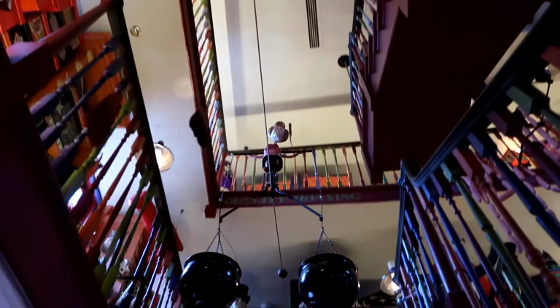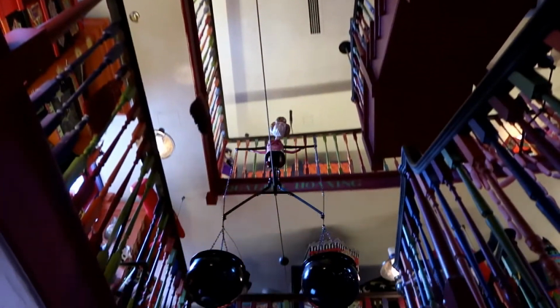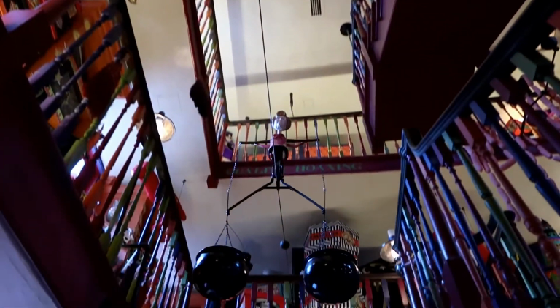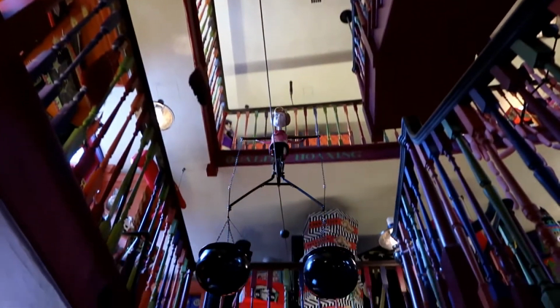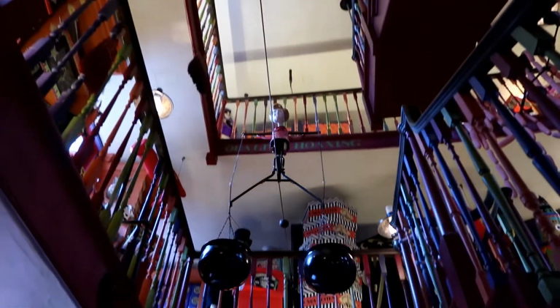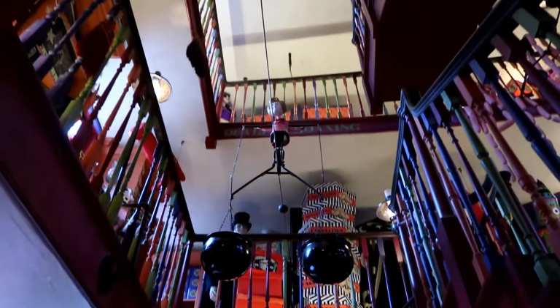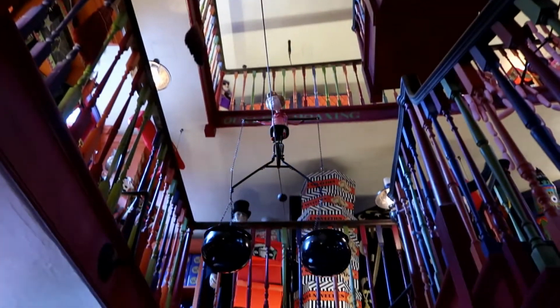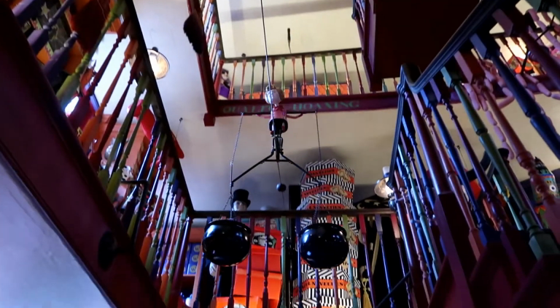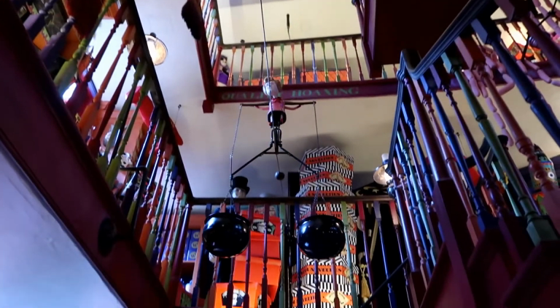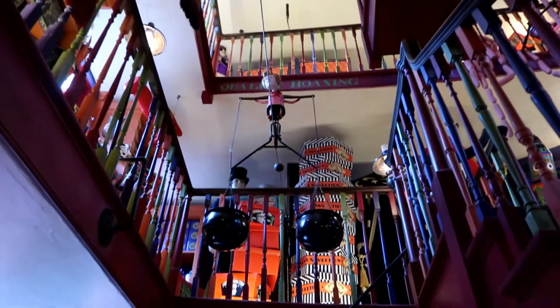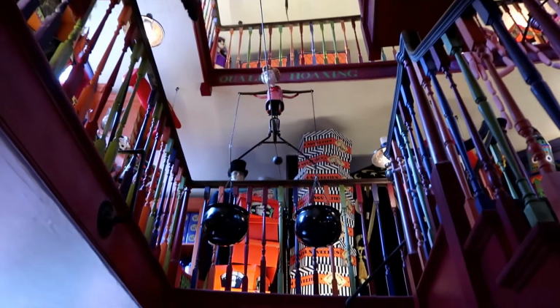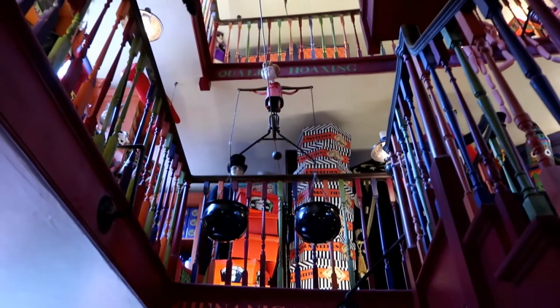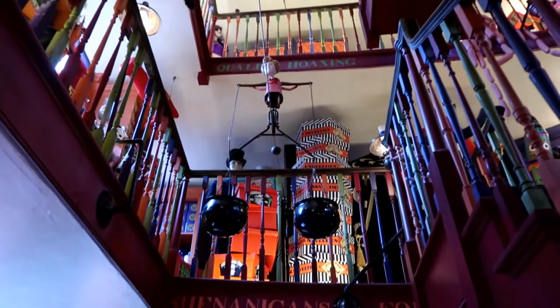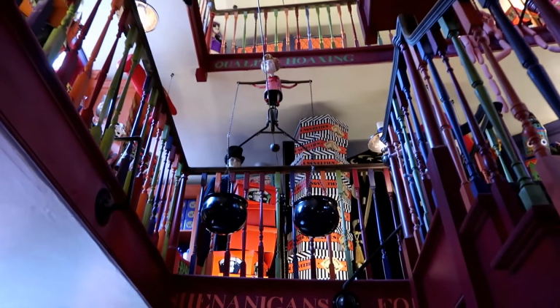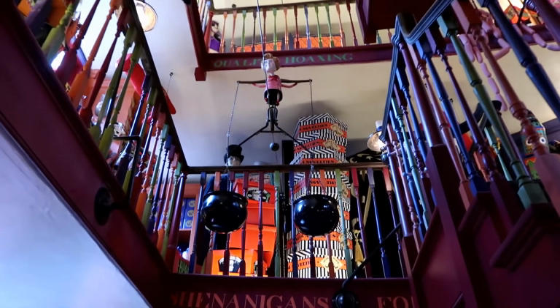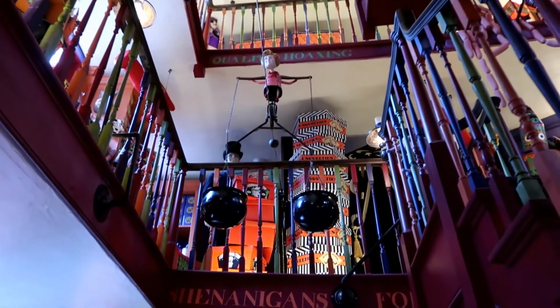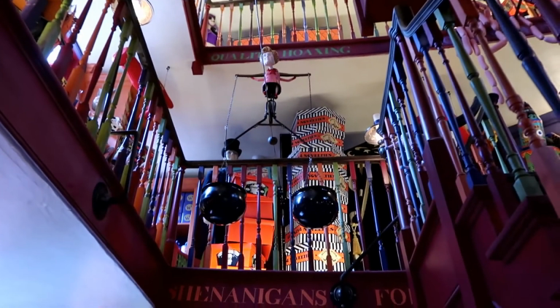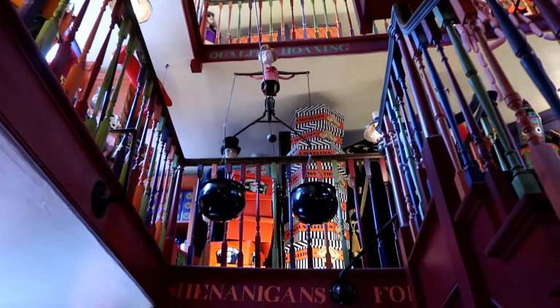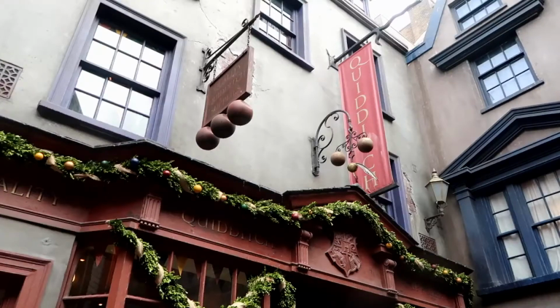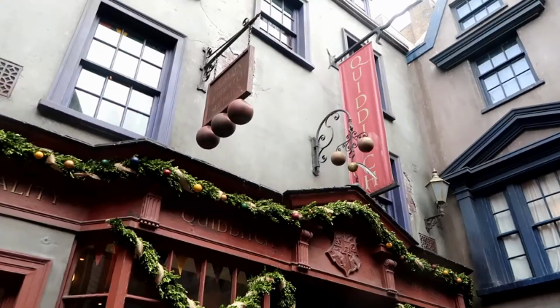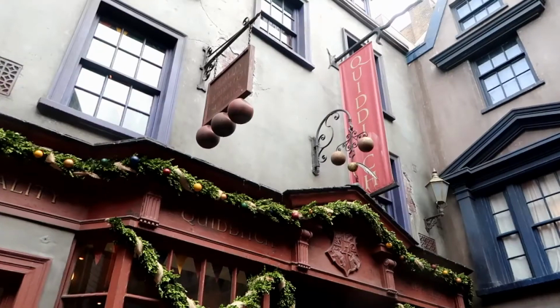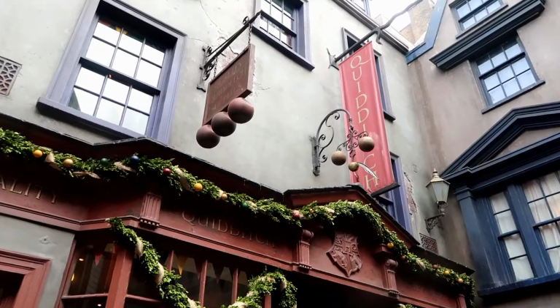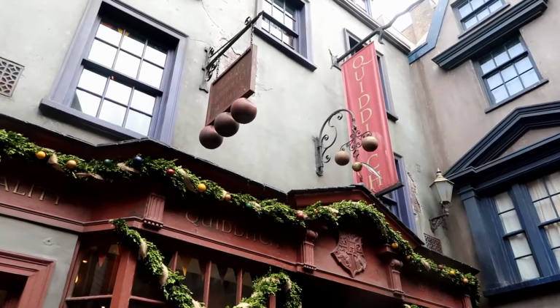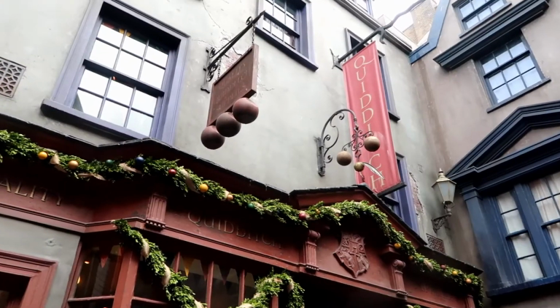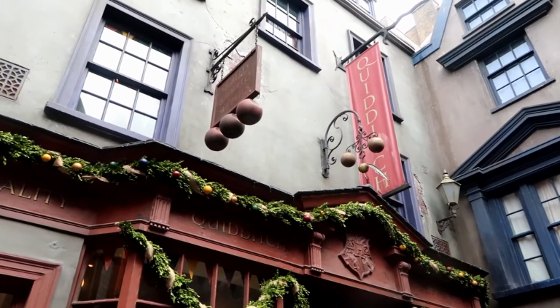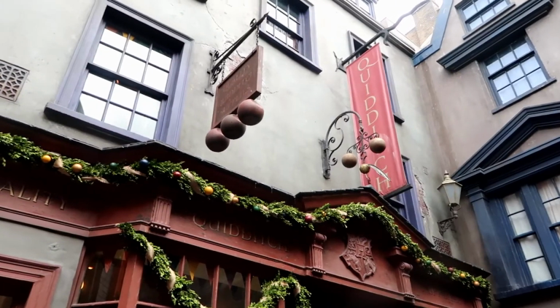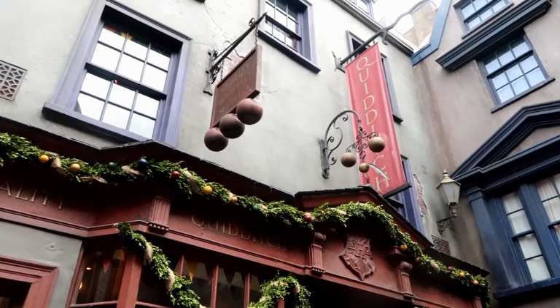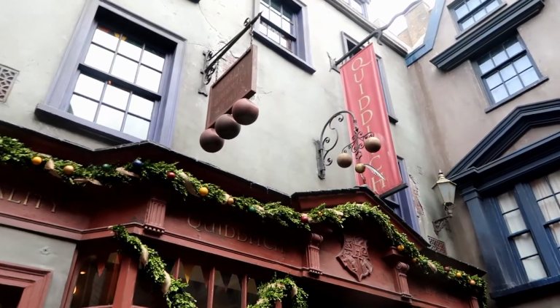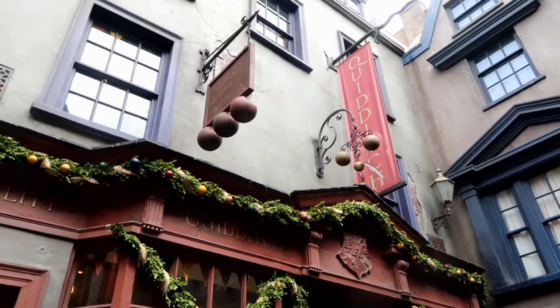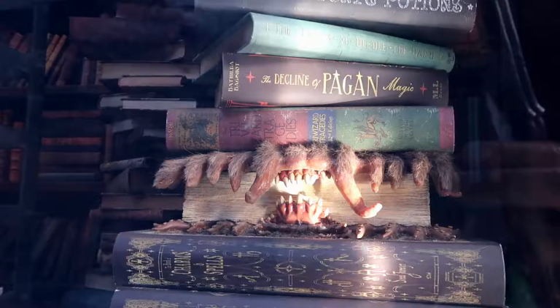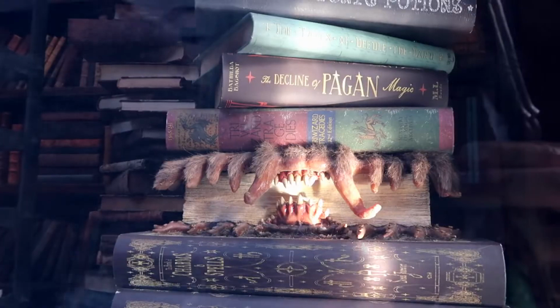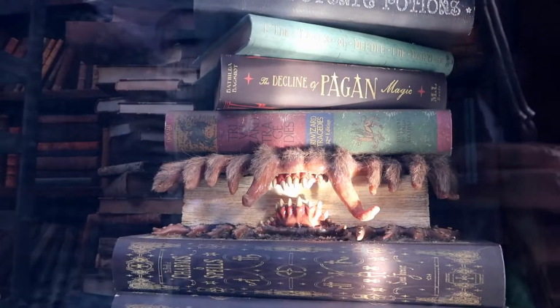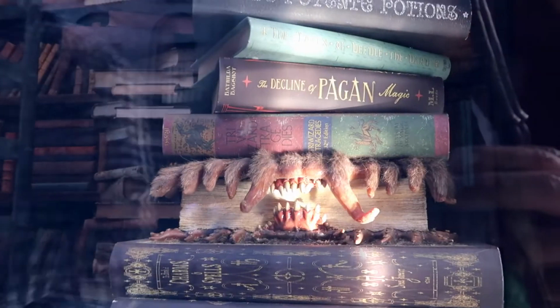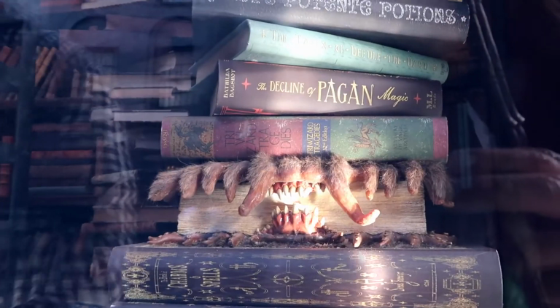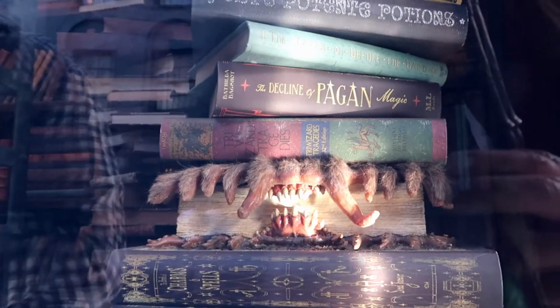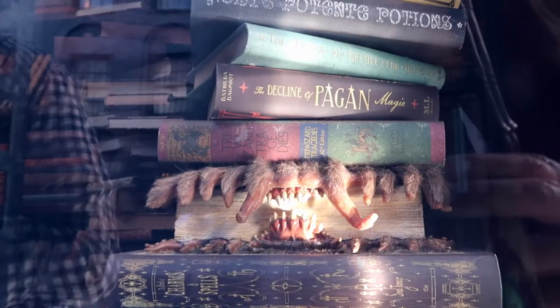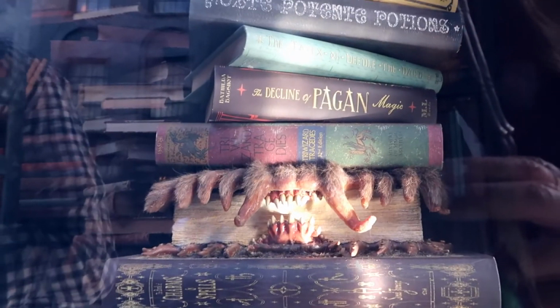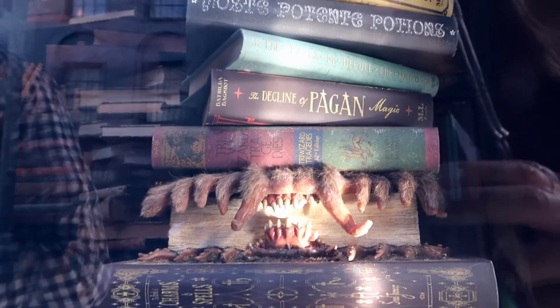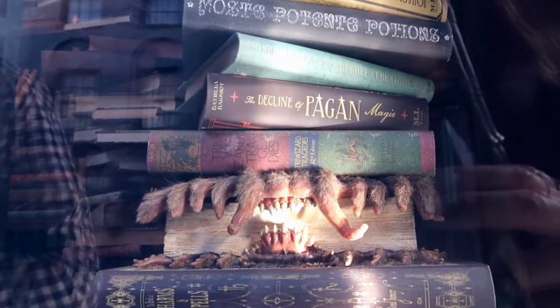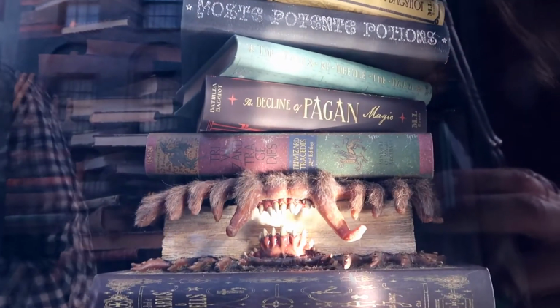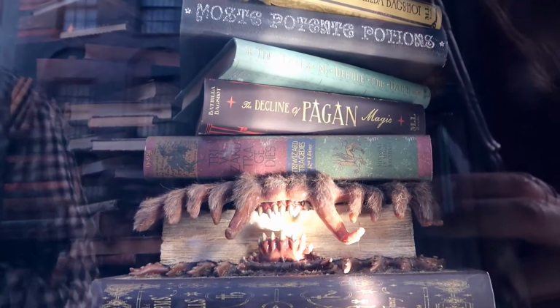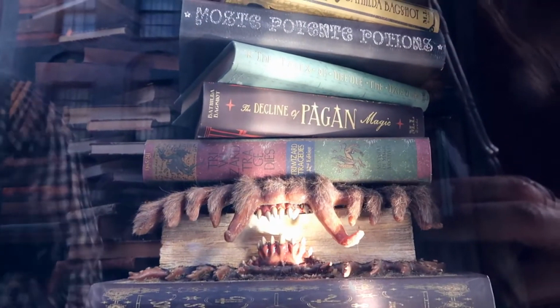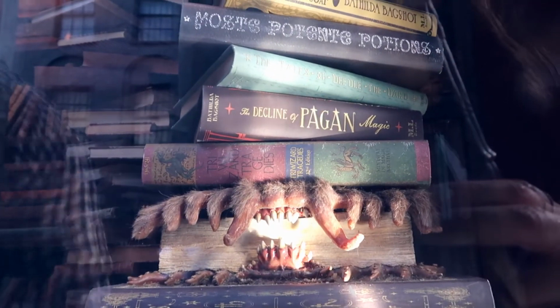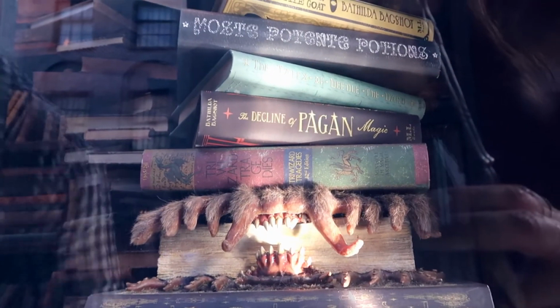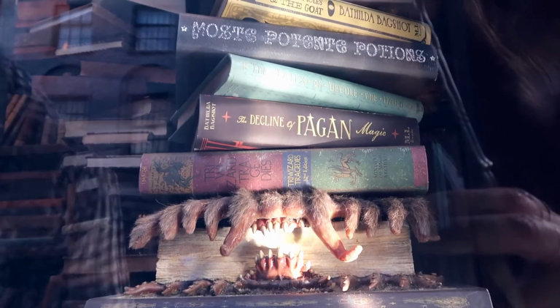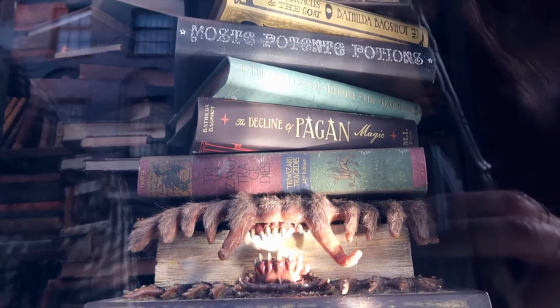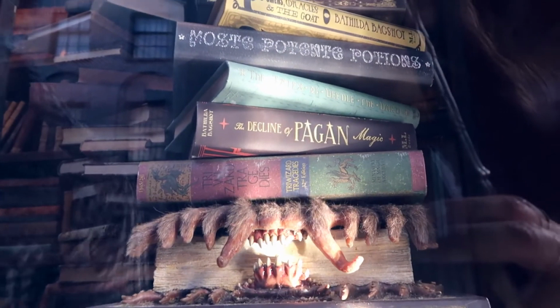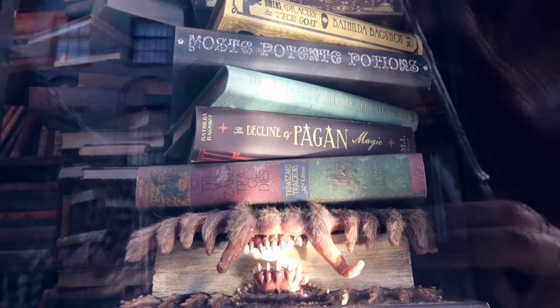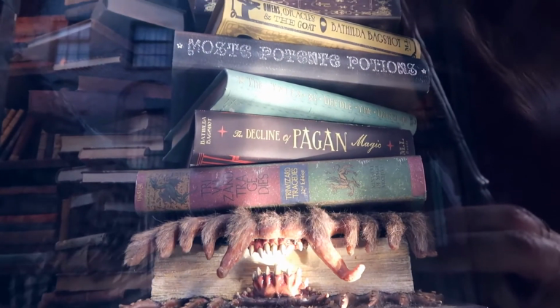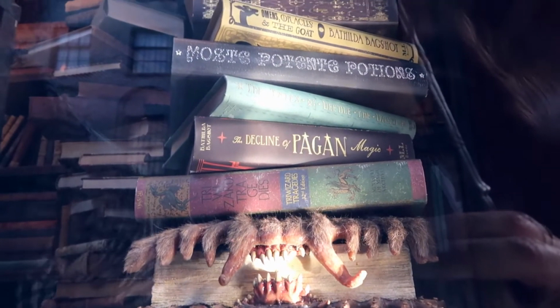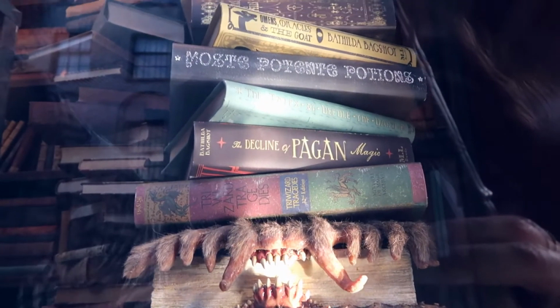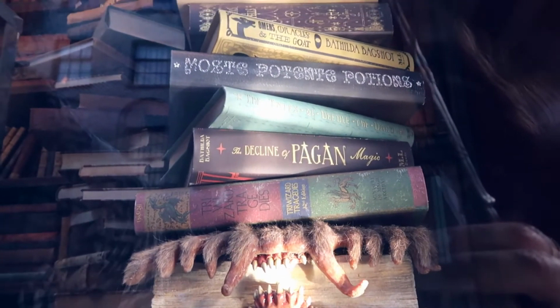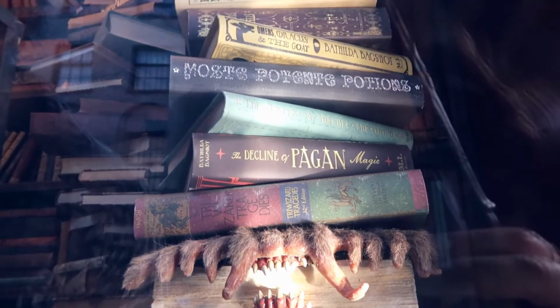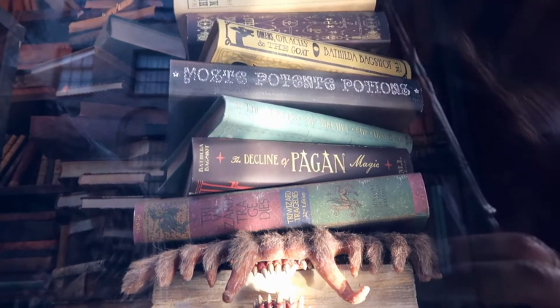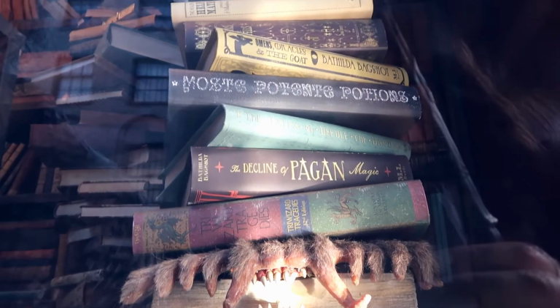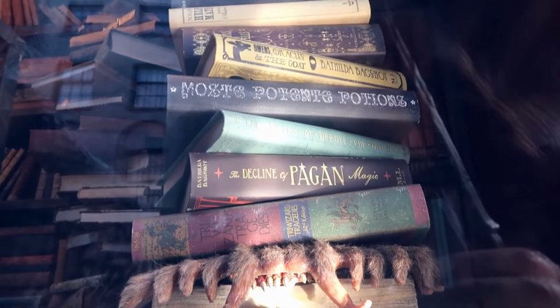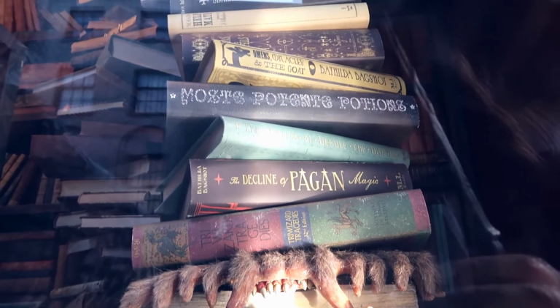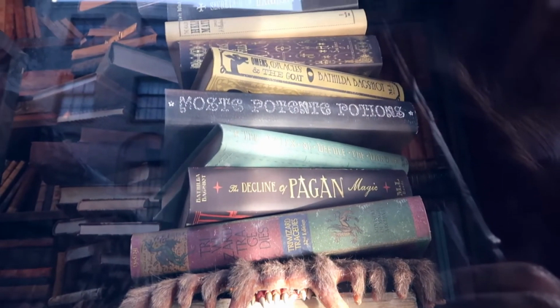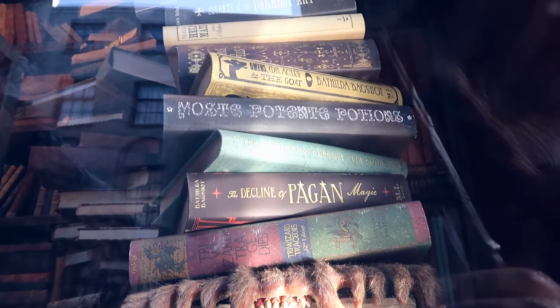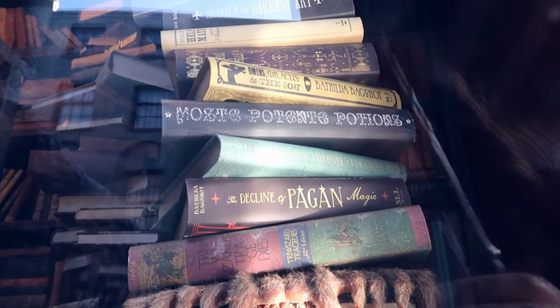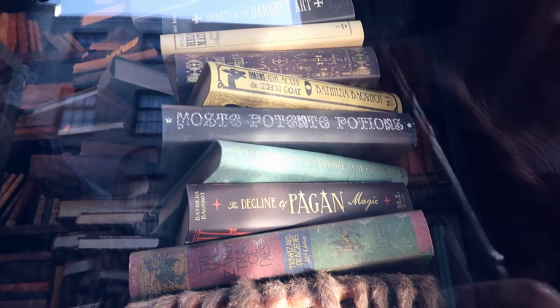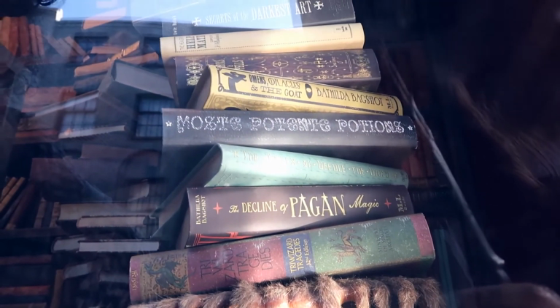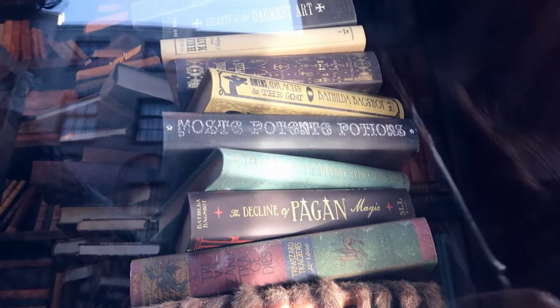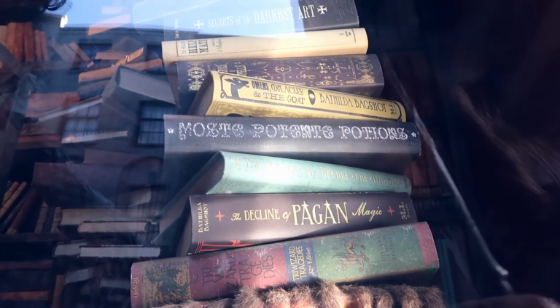Now that our pockets are a lot lighter, let's keep walking around Diagon Alley and see what else there is to discover. There was a lot more!